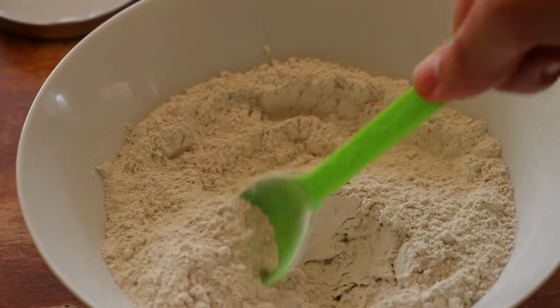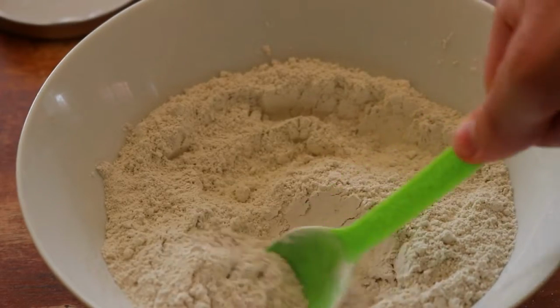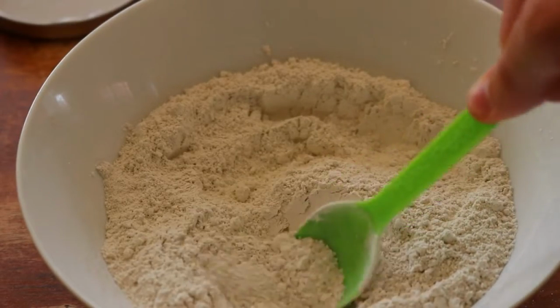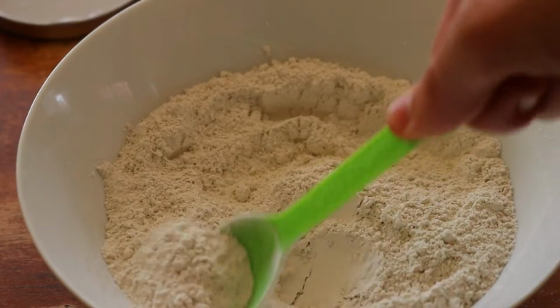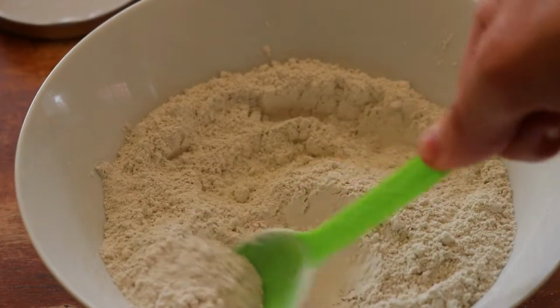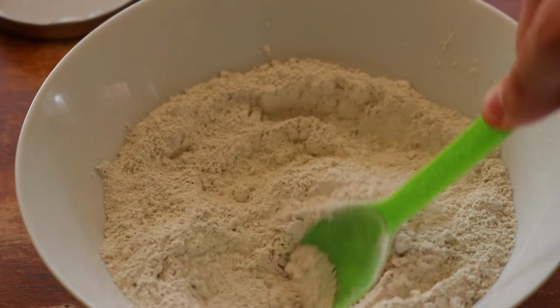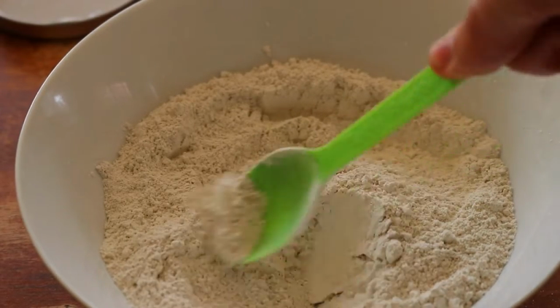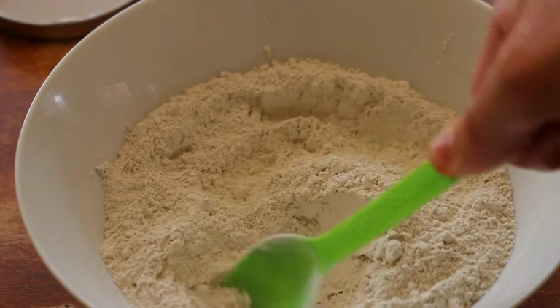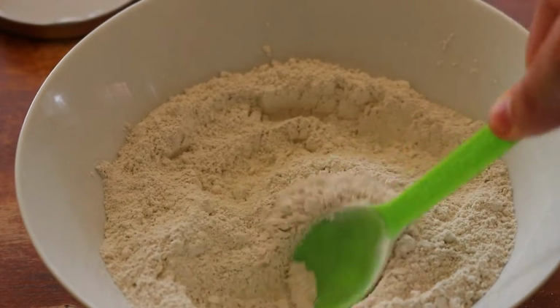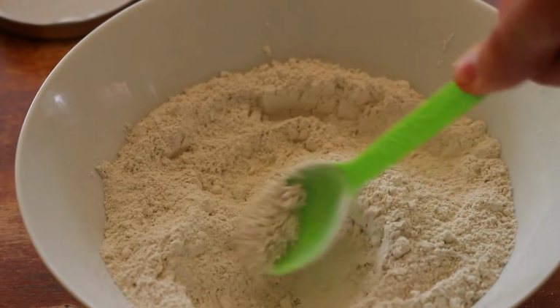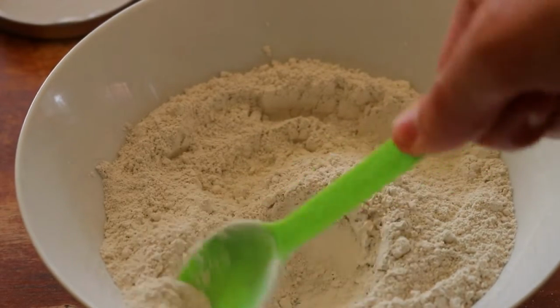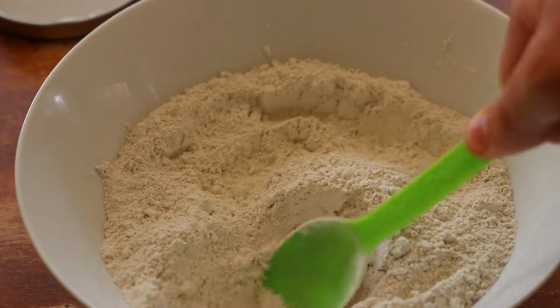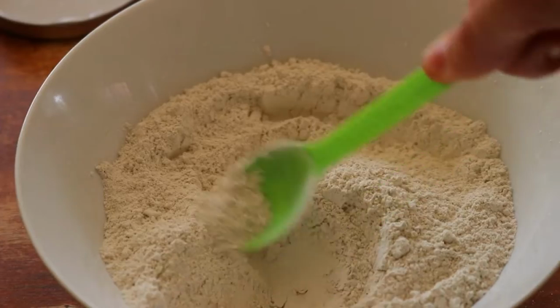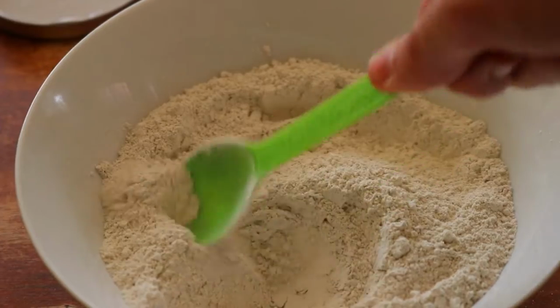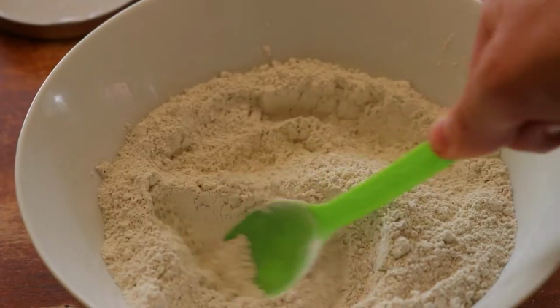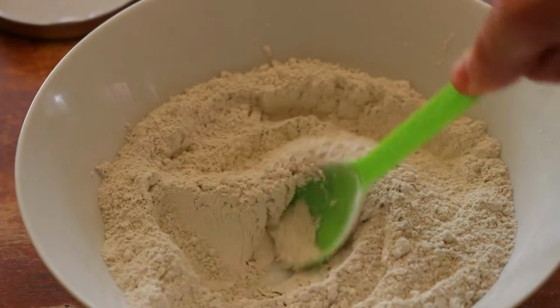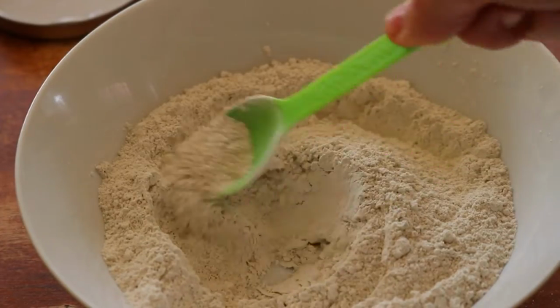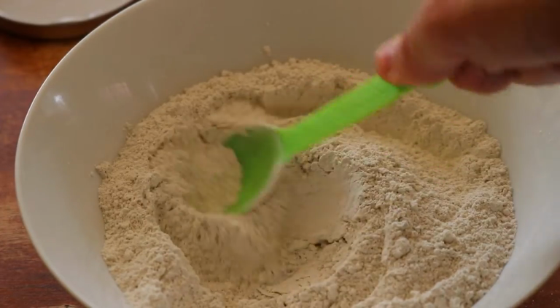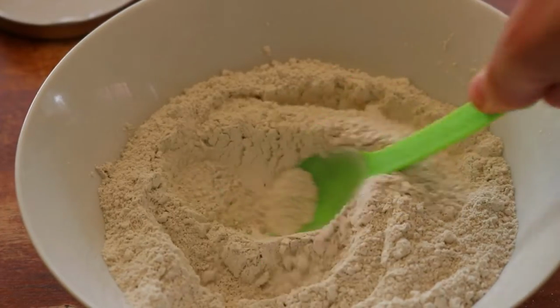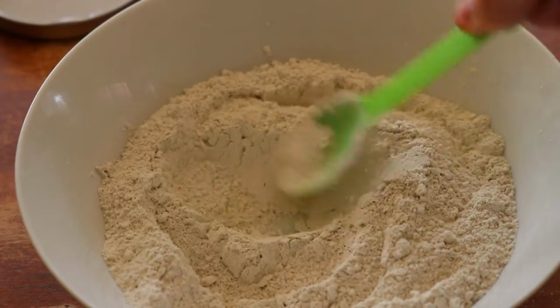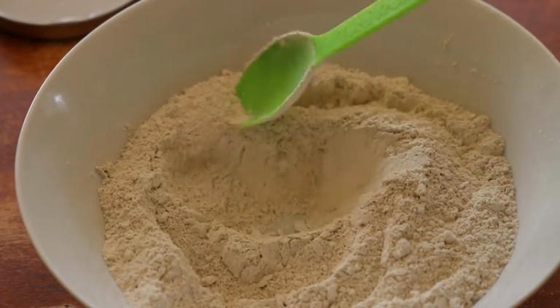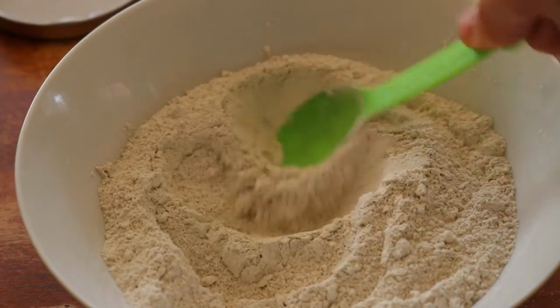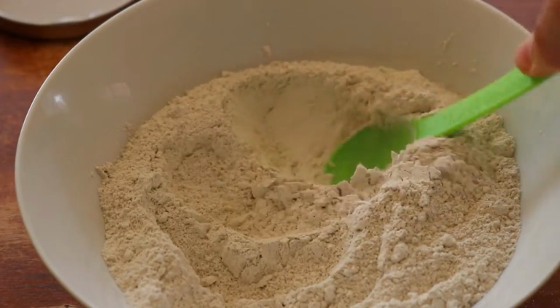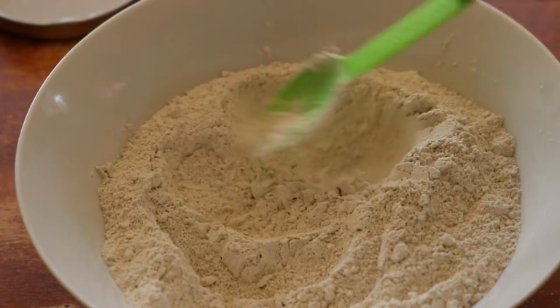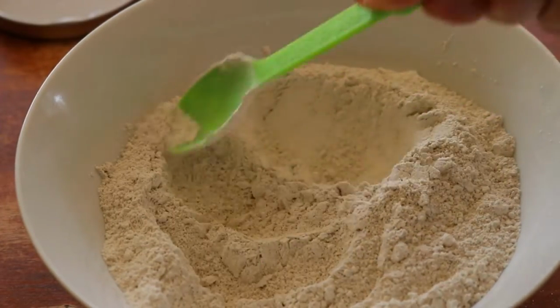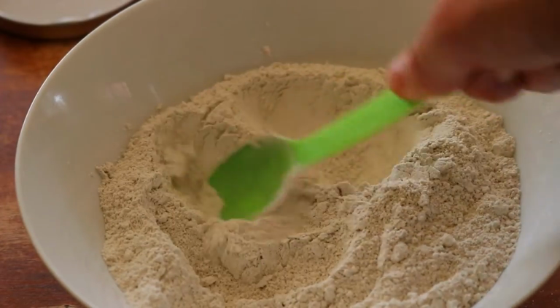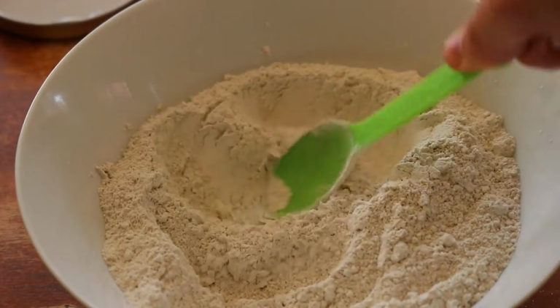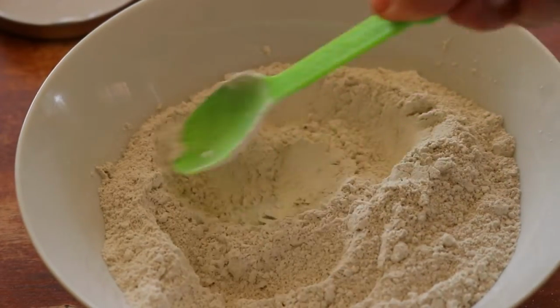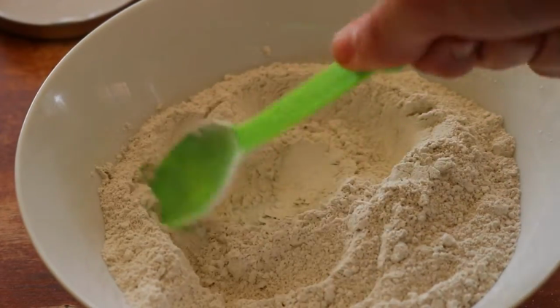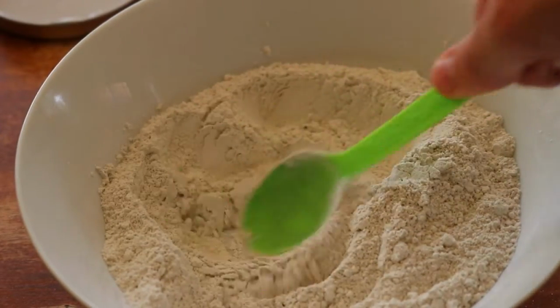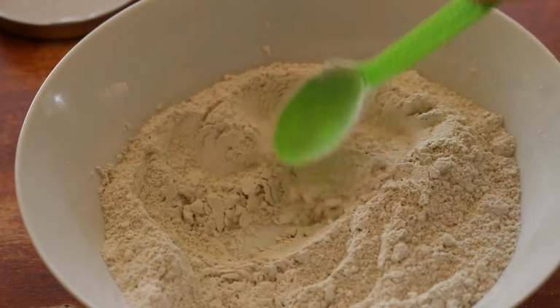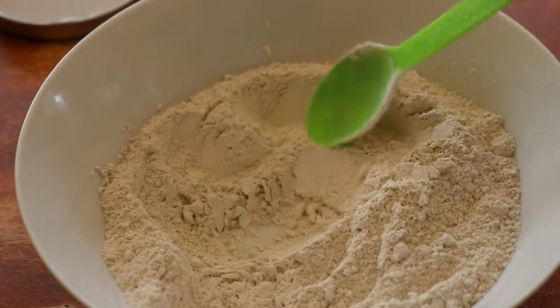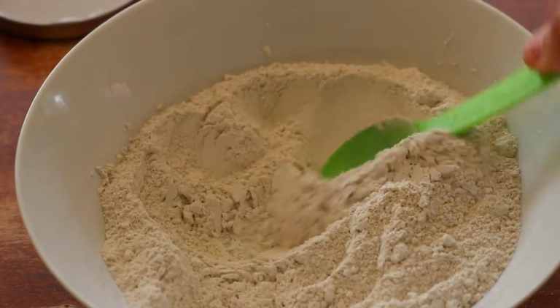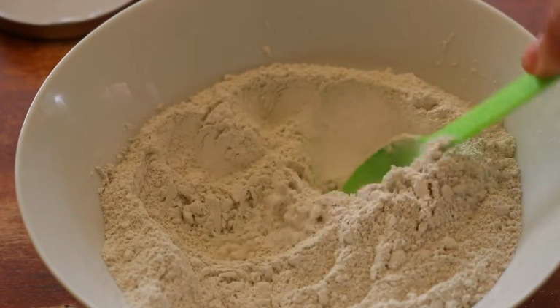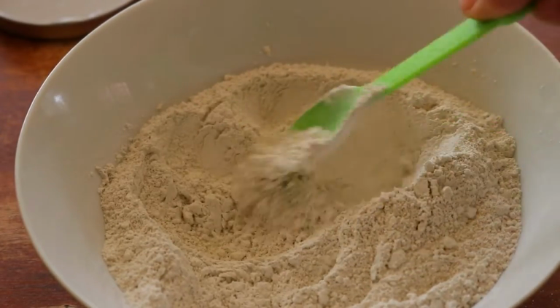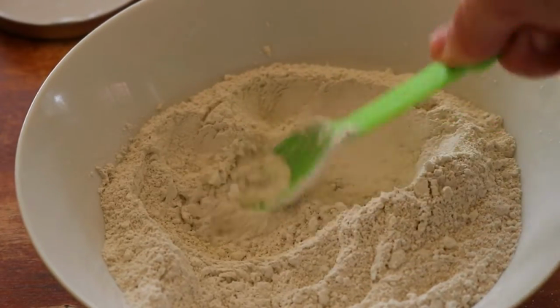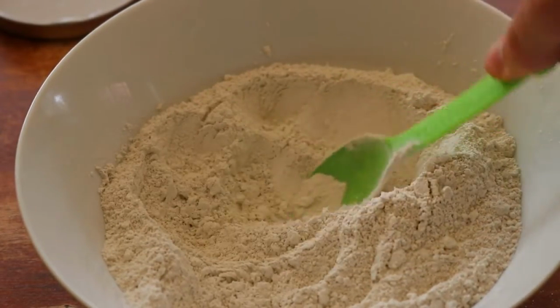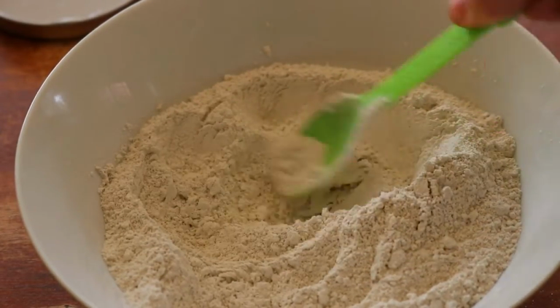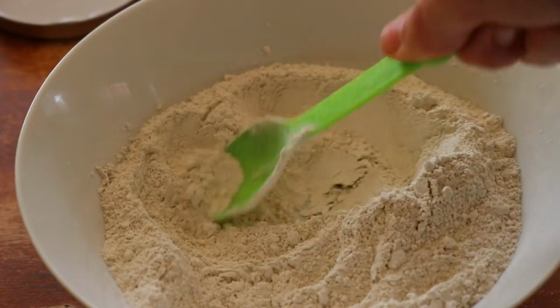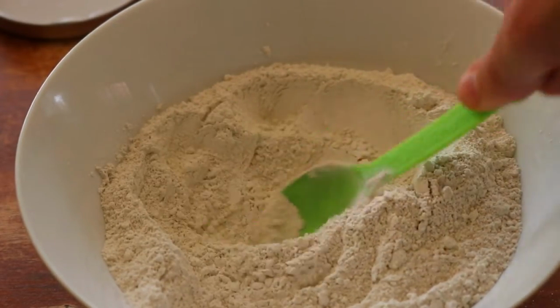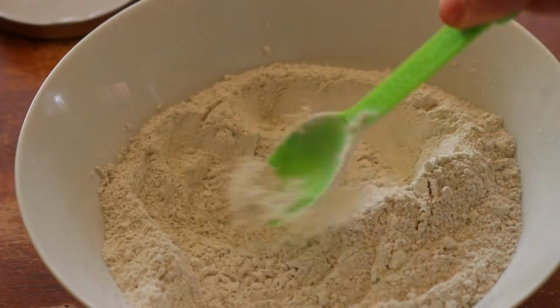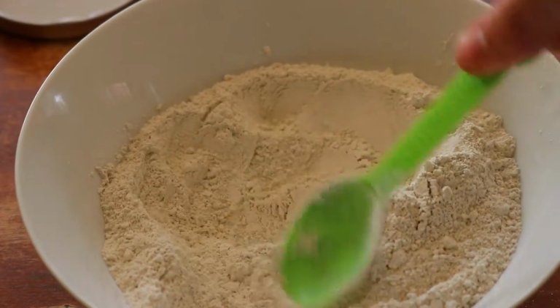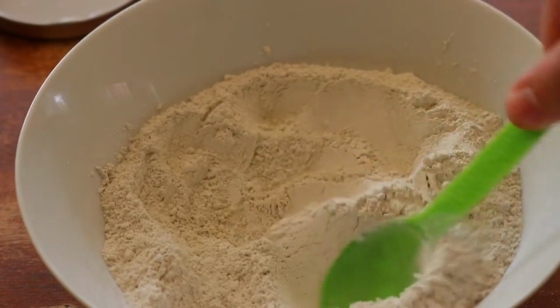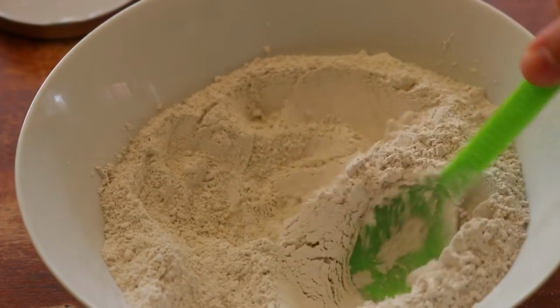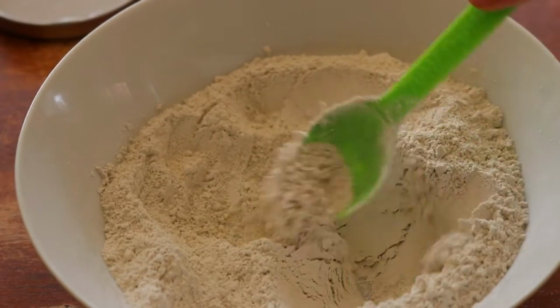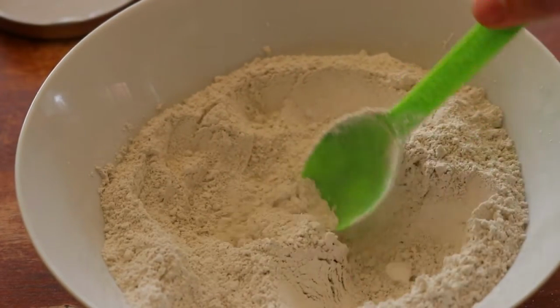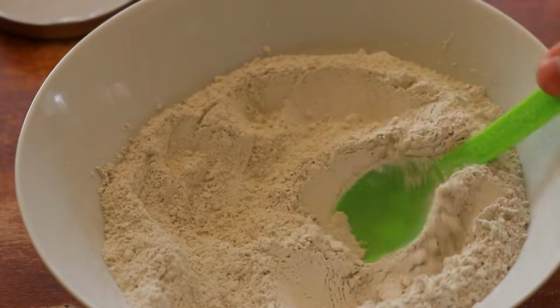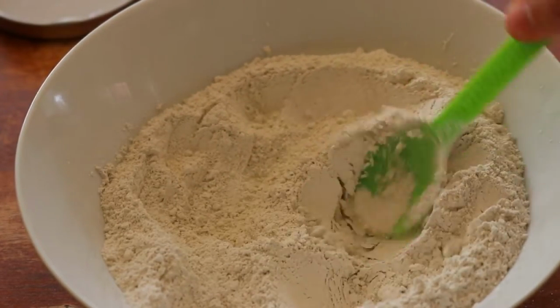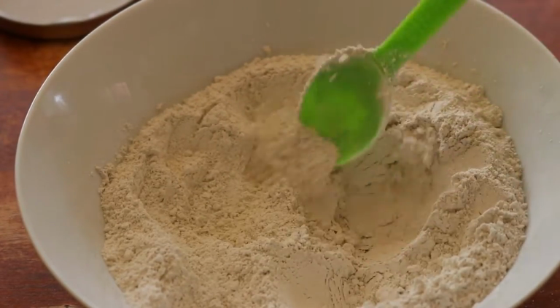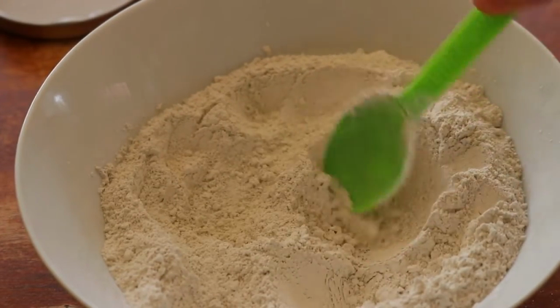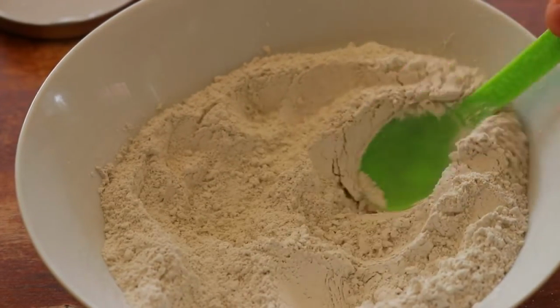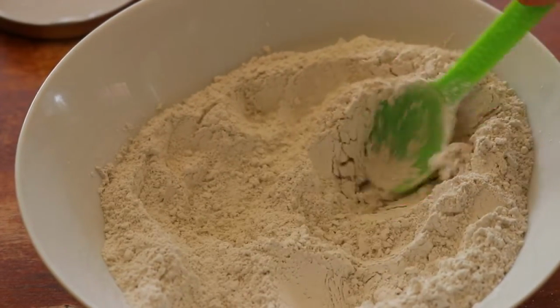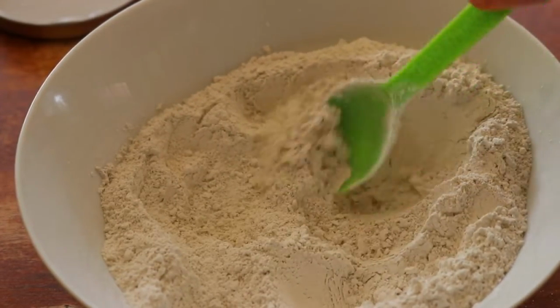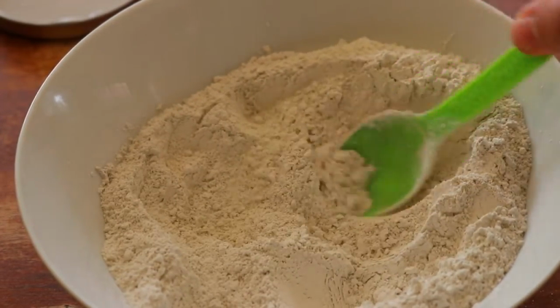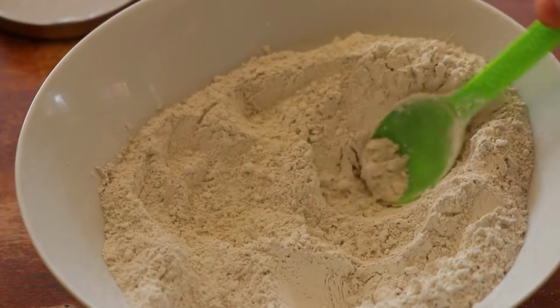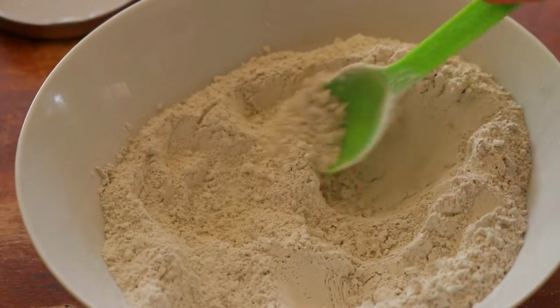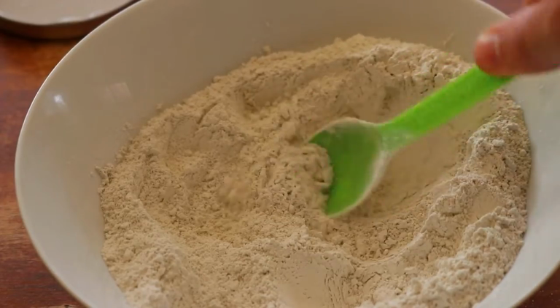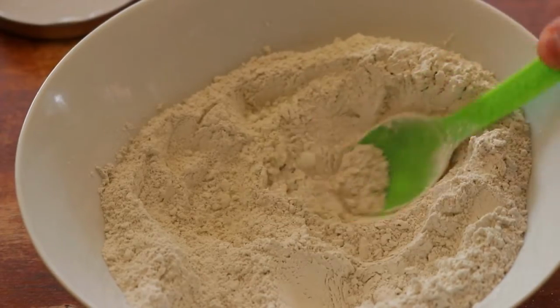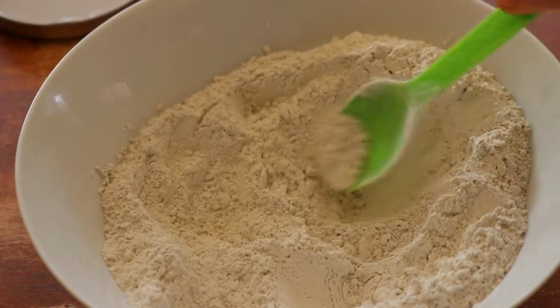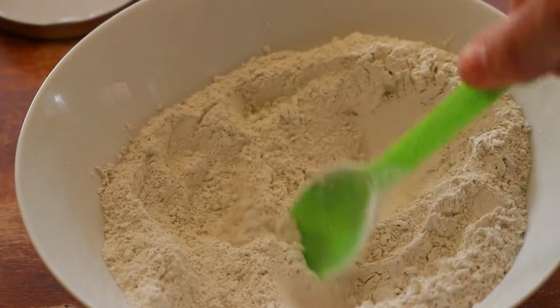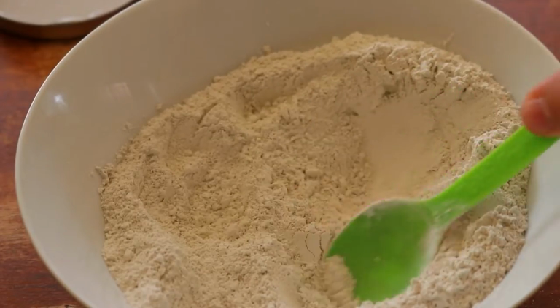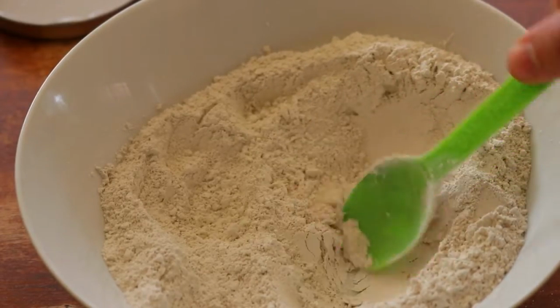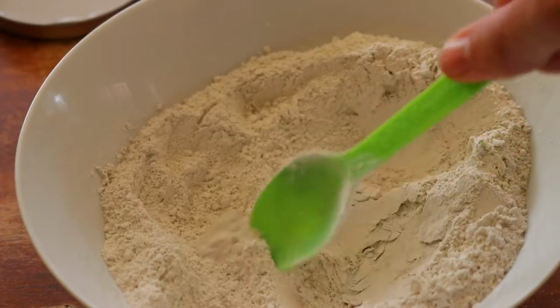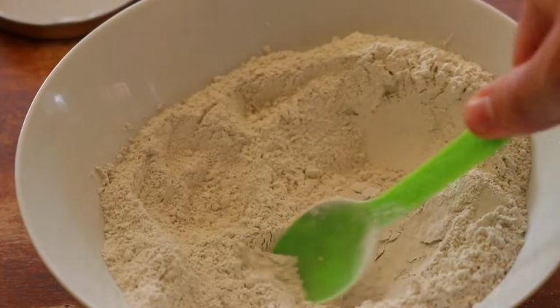No need for triclosan, glycerin, sodium lauryl sulfate, or even fluoride when using this easy, healthy, non-toxic toothpaste.